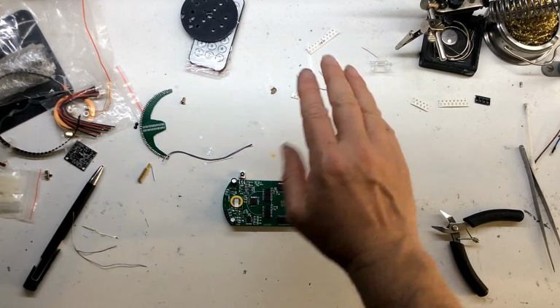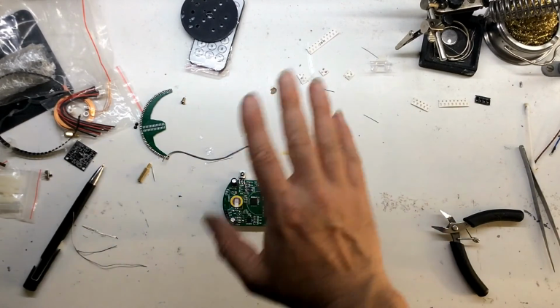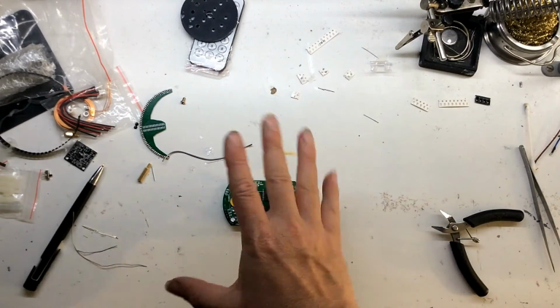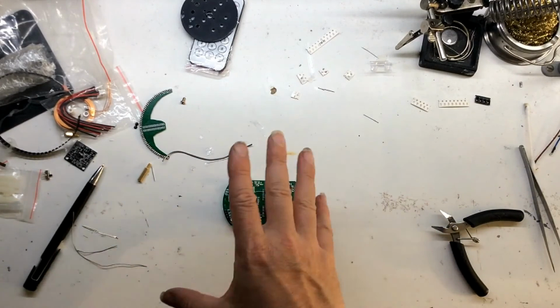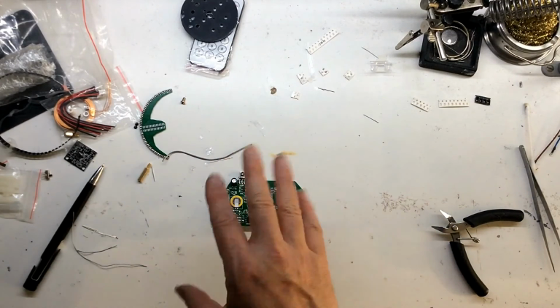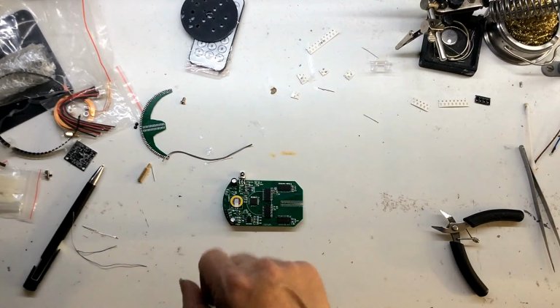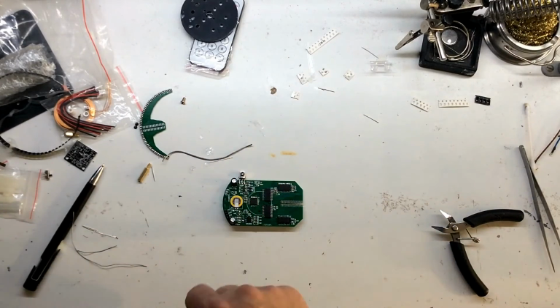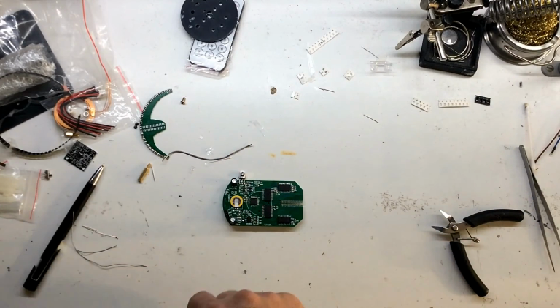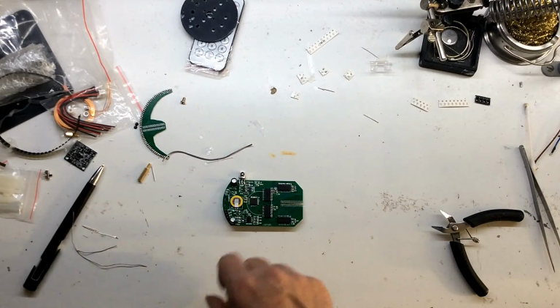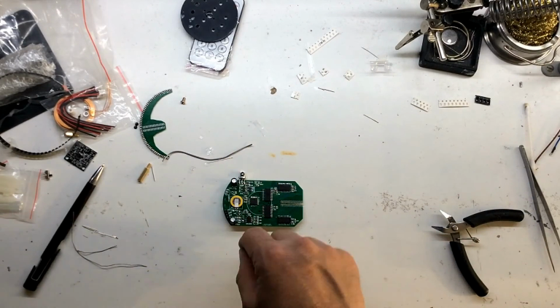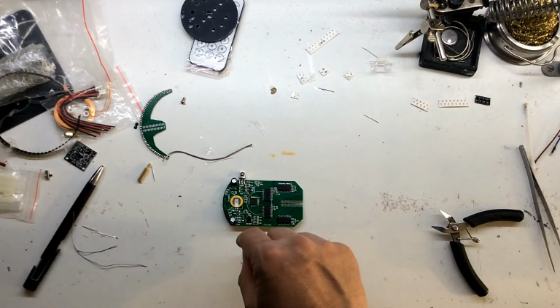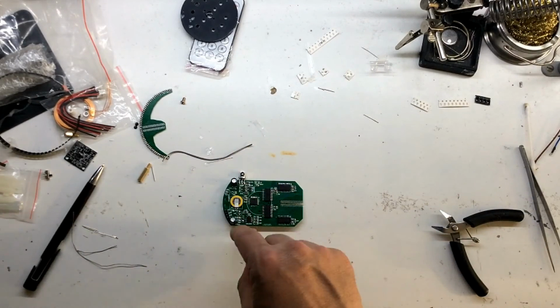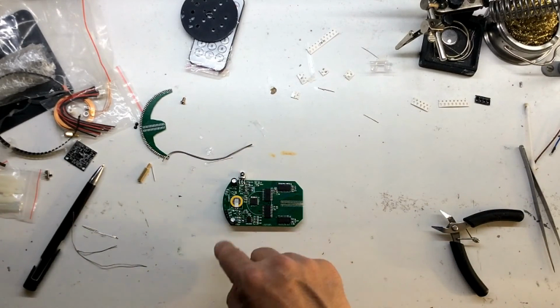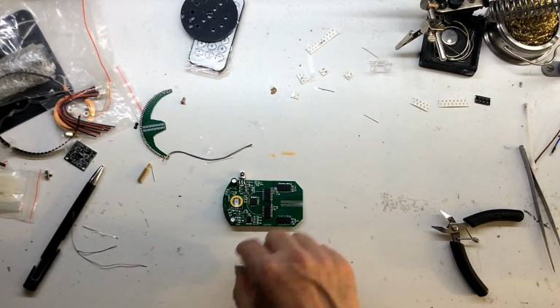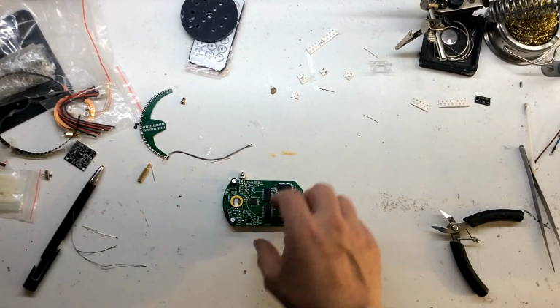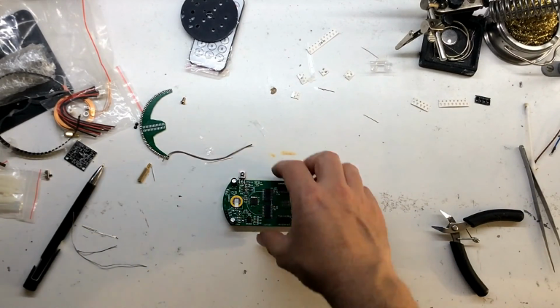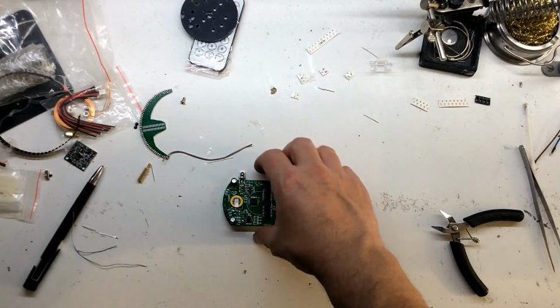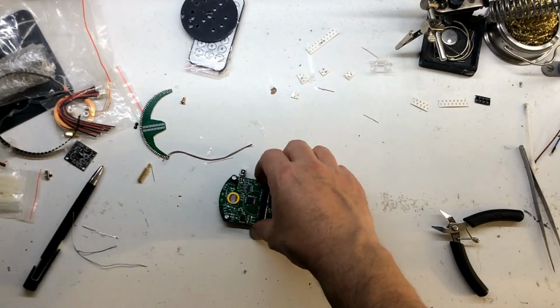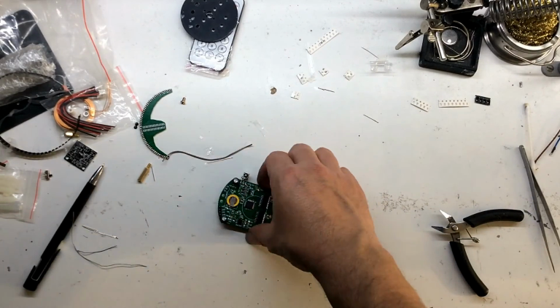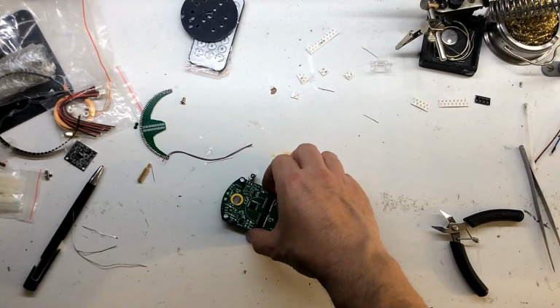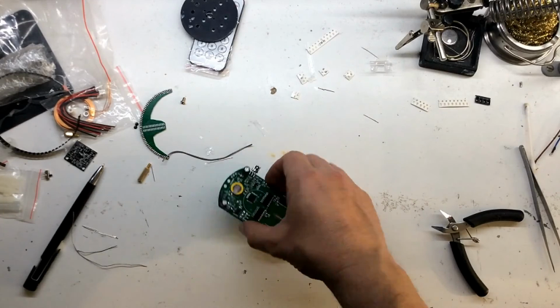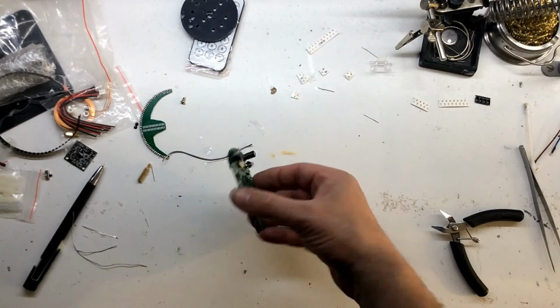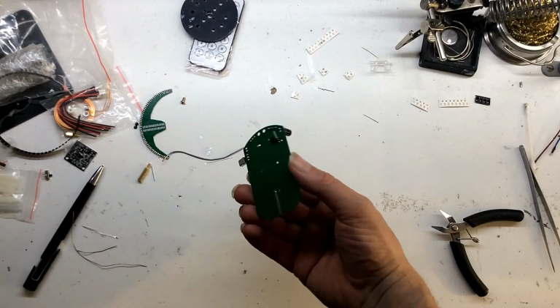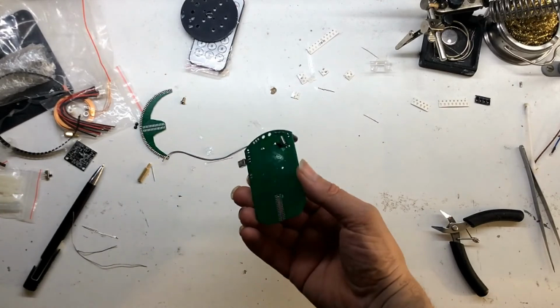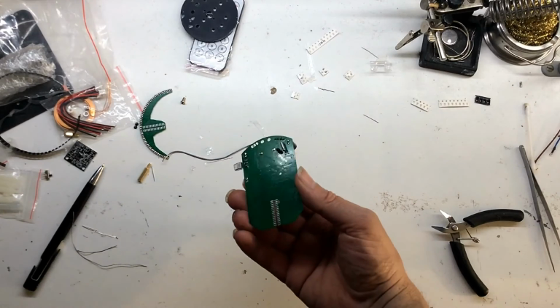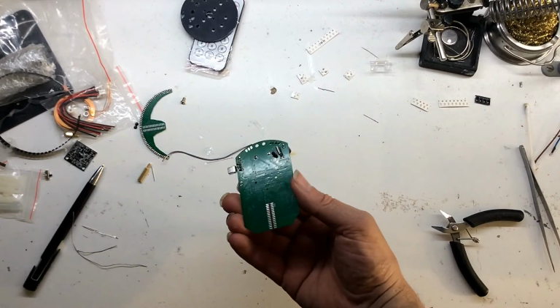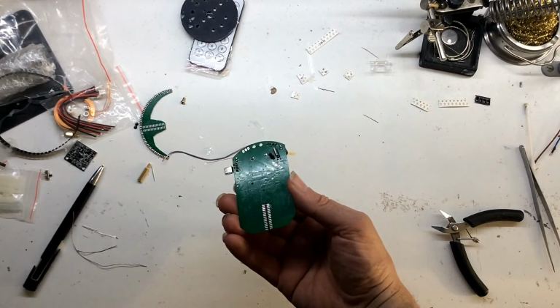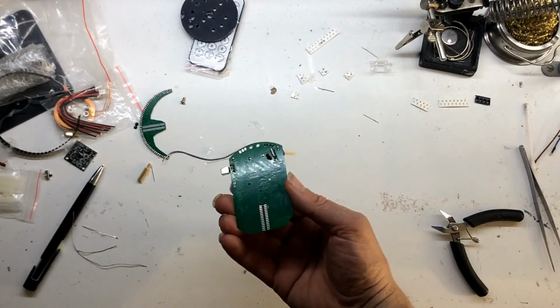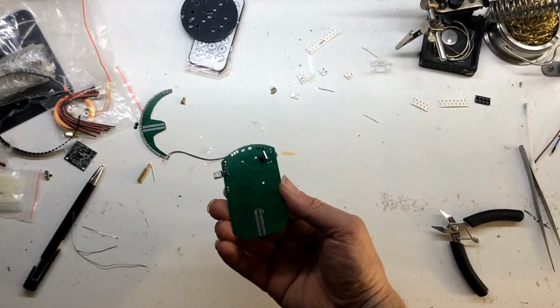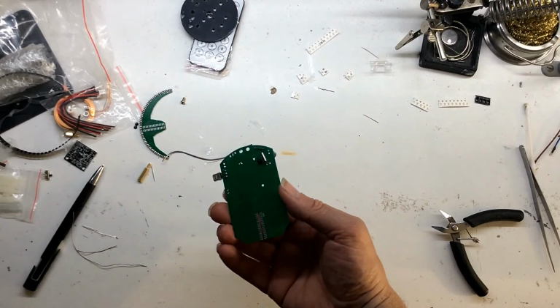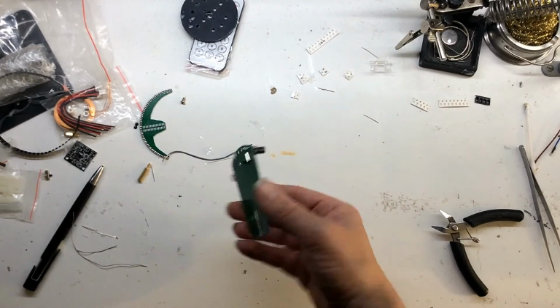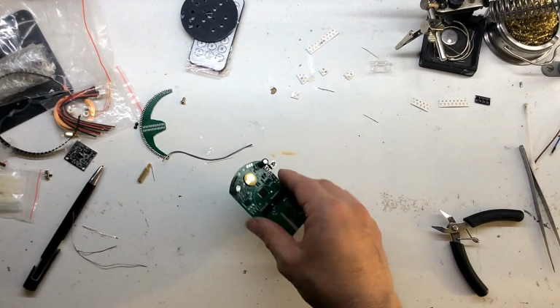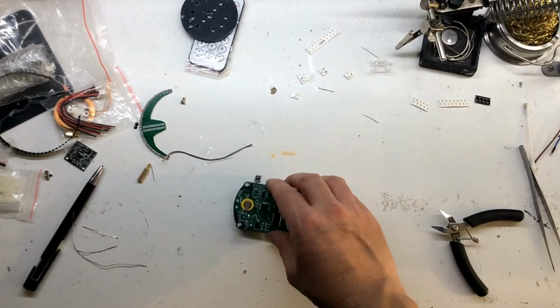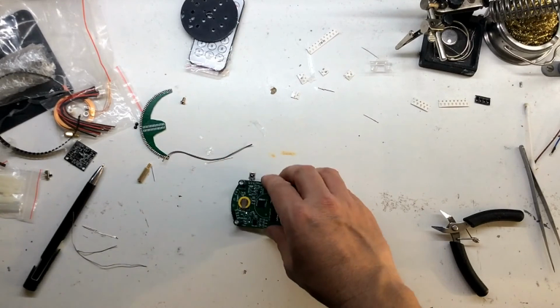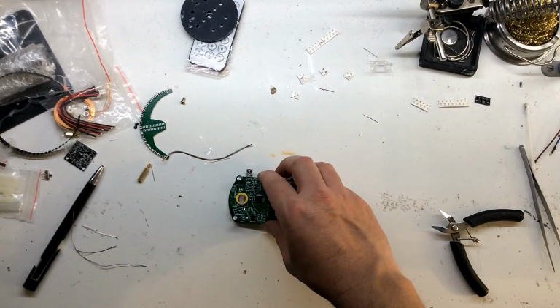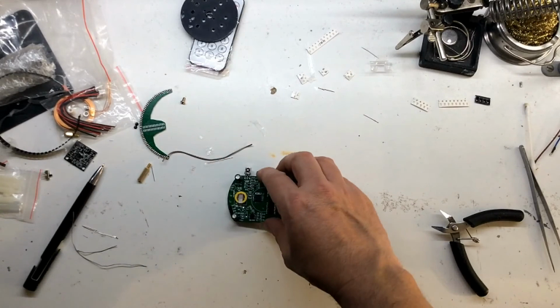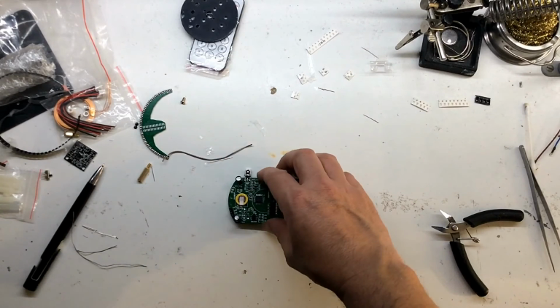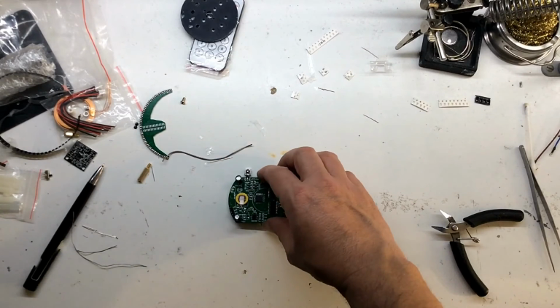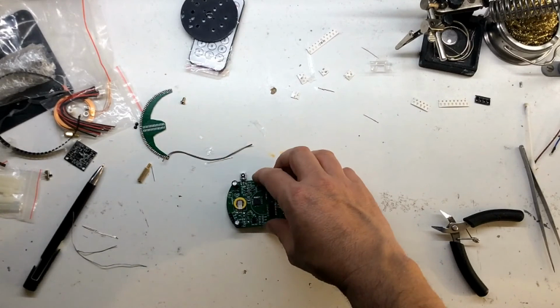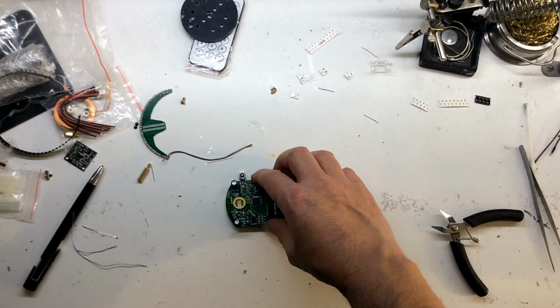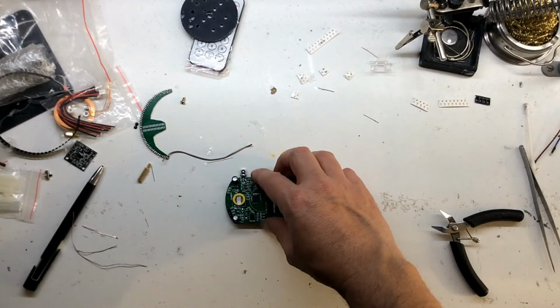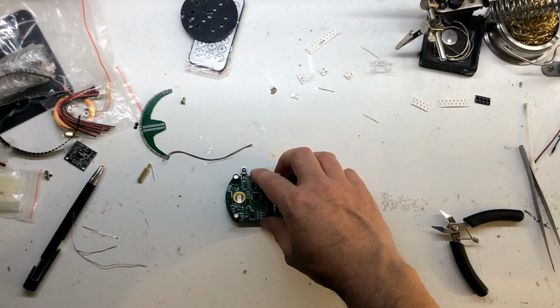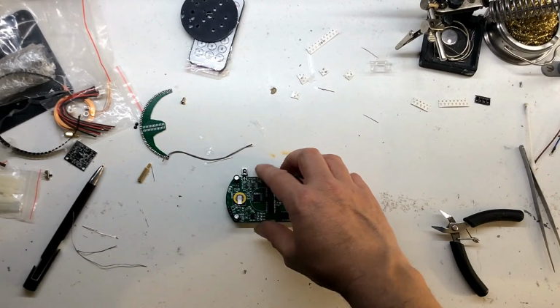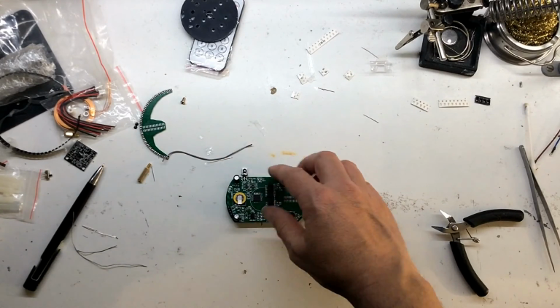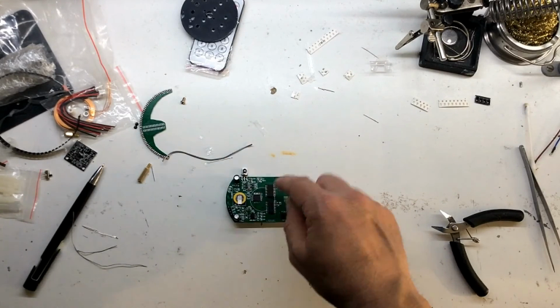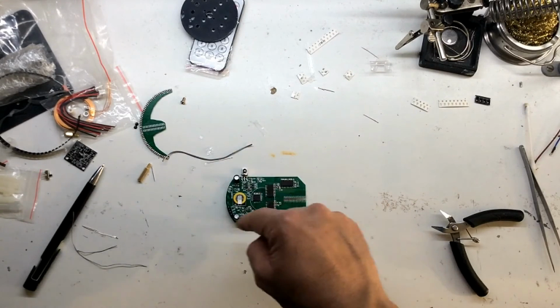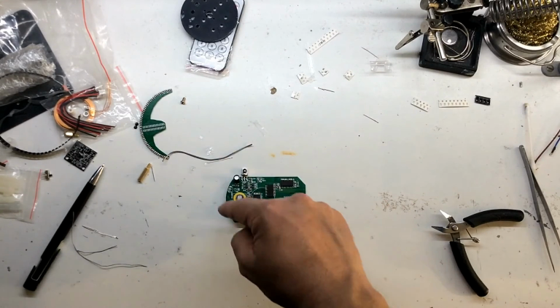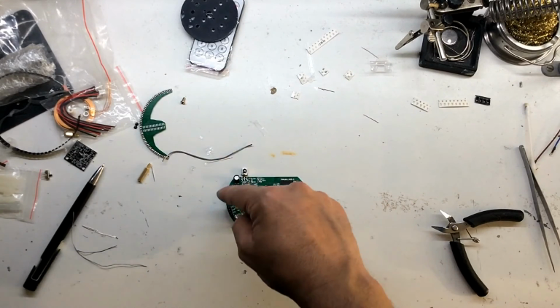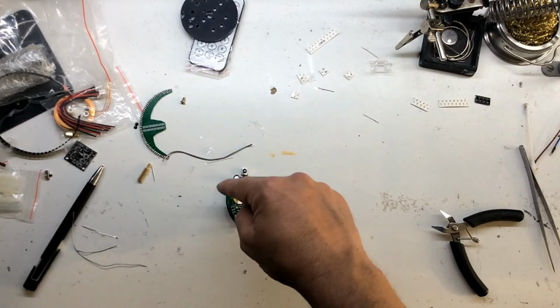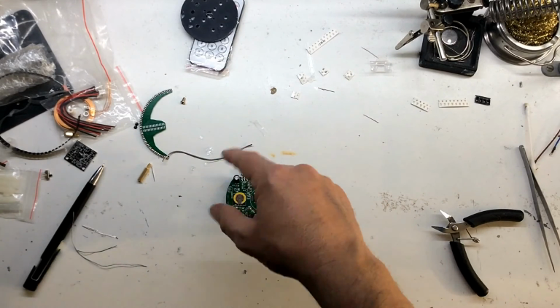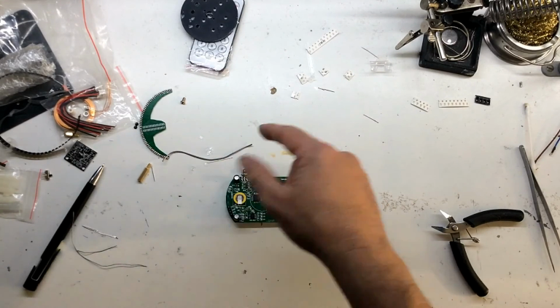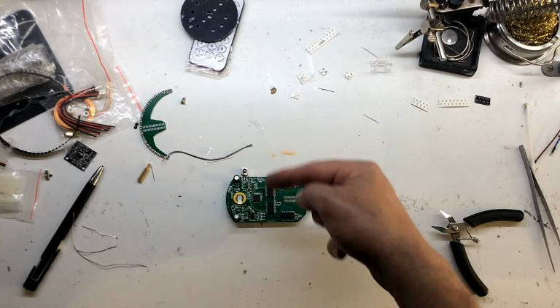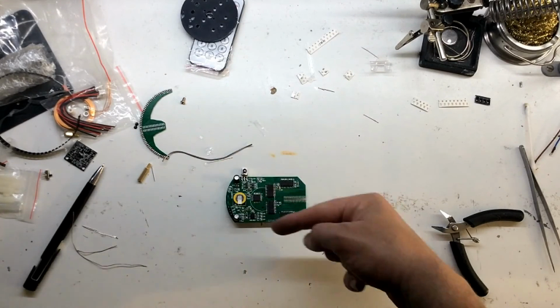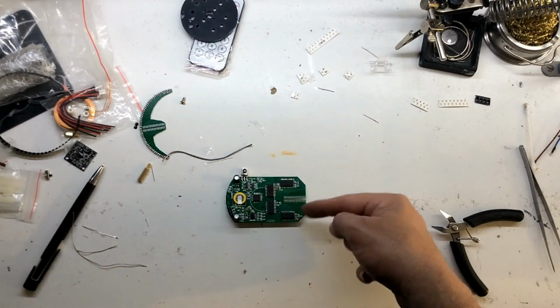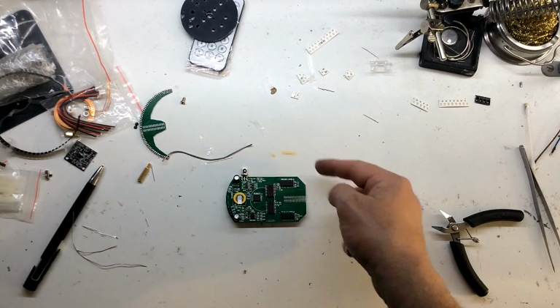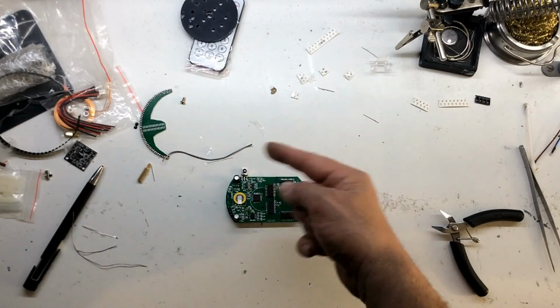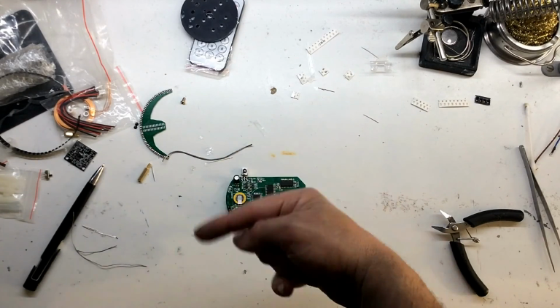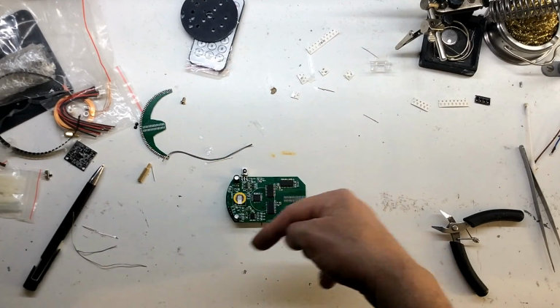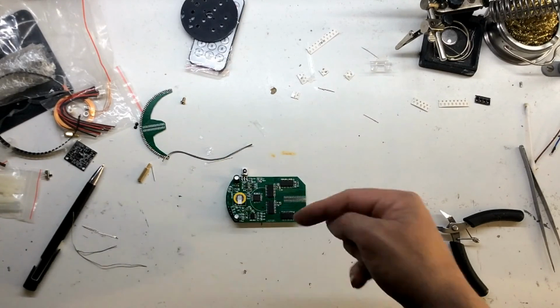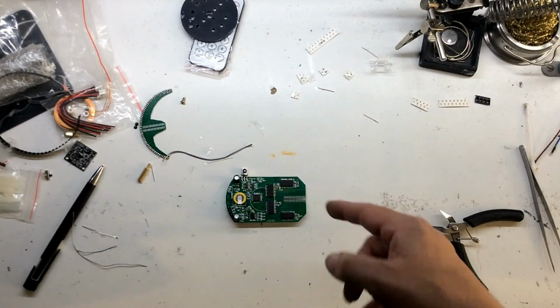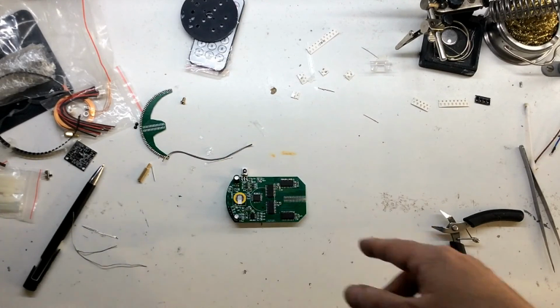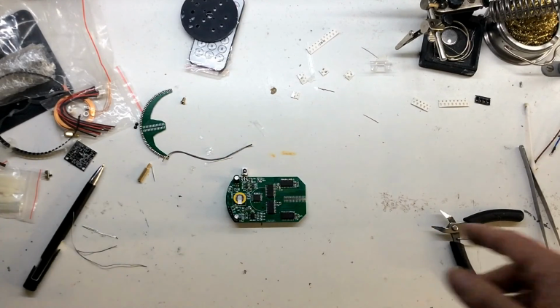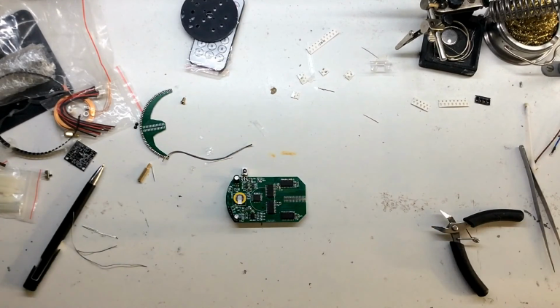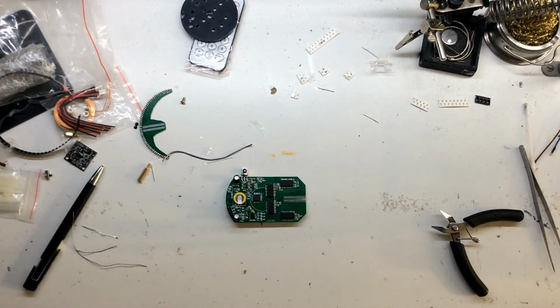Right, okay, next one is going to be the coil on this side and the rest of the hardware.